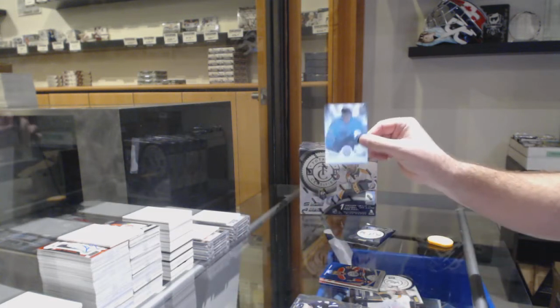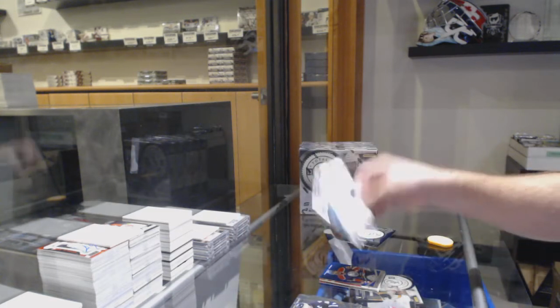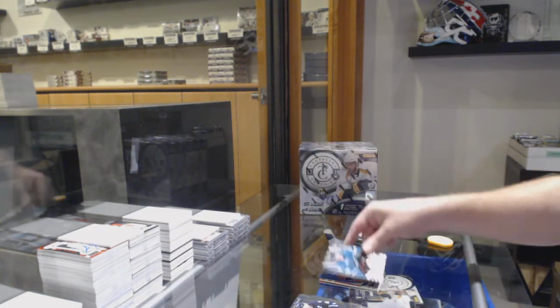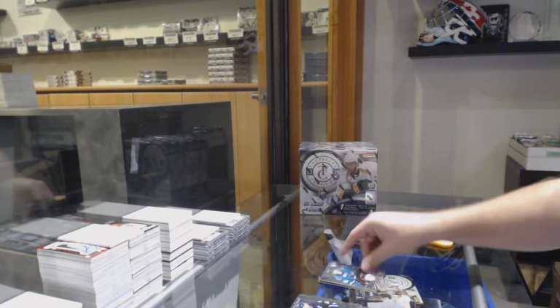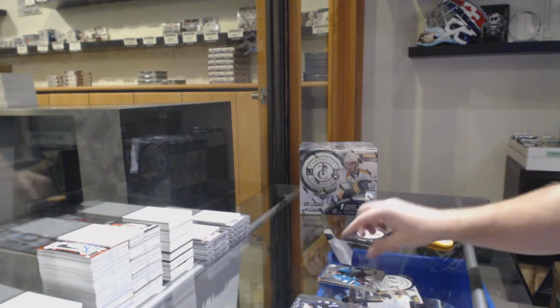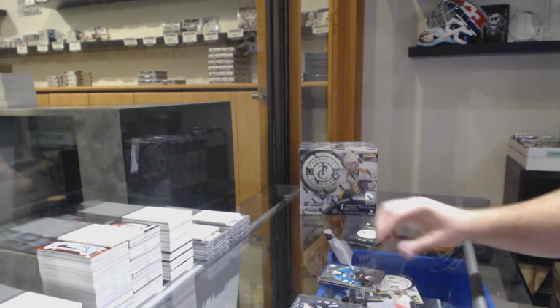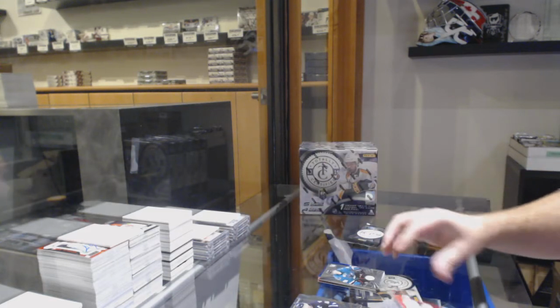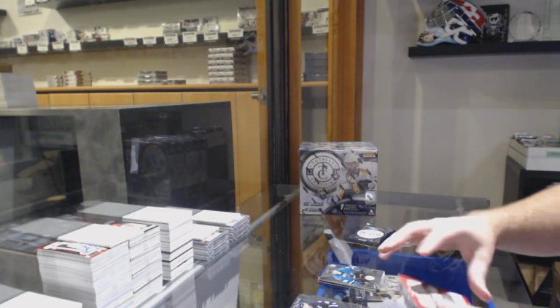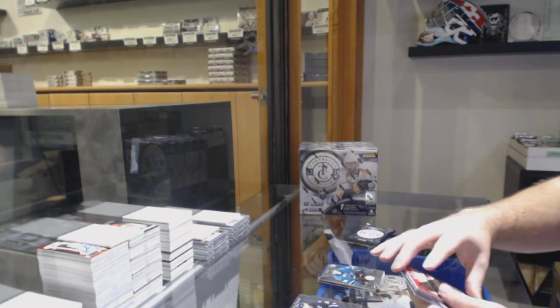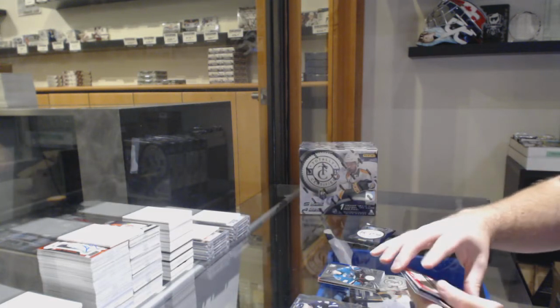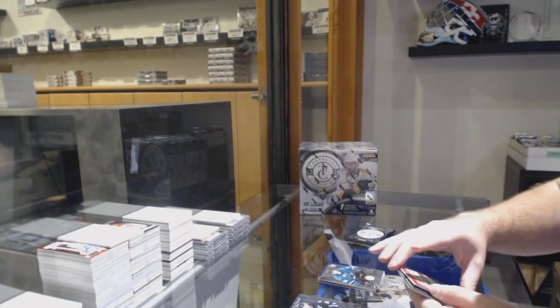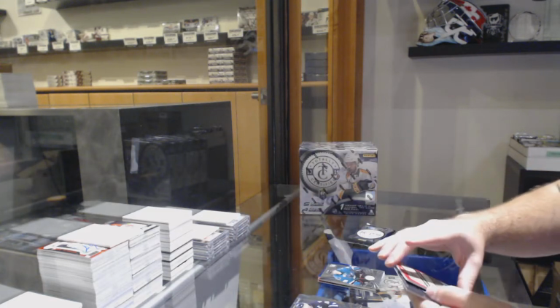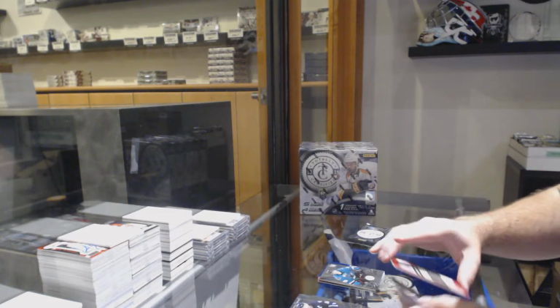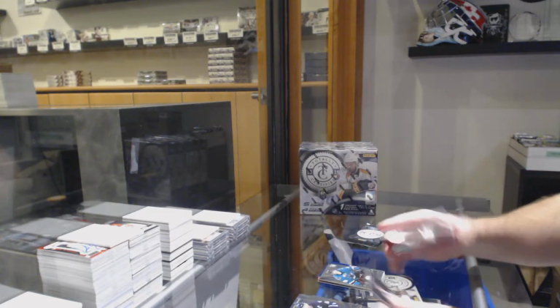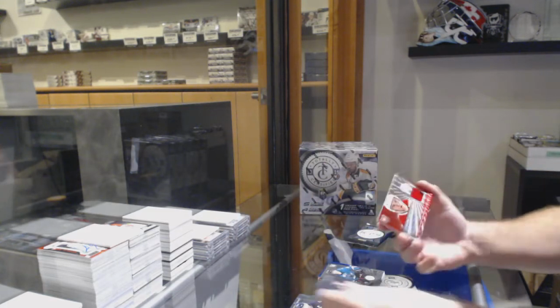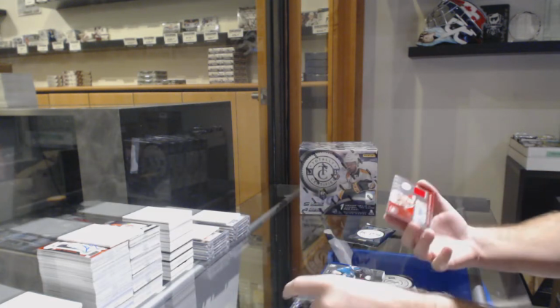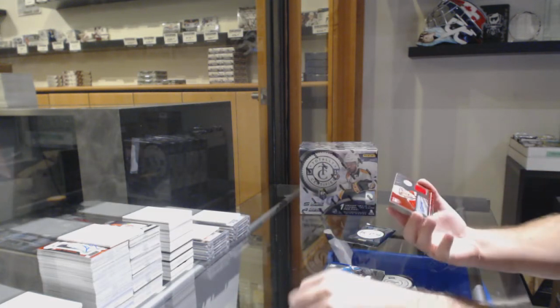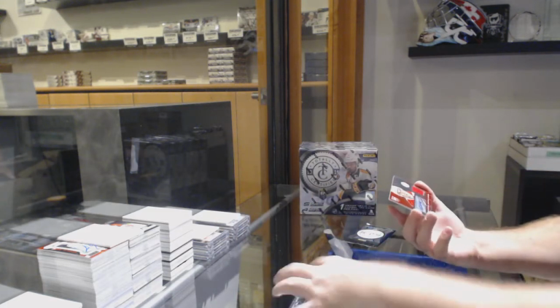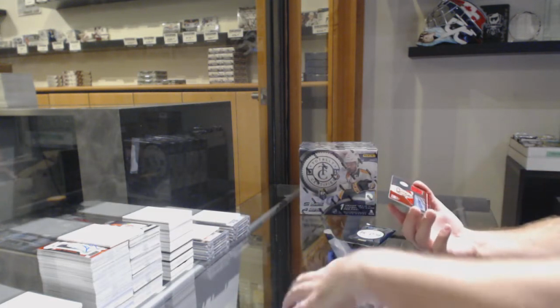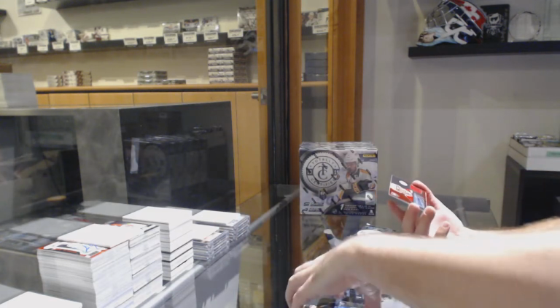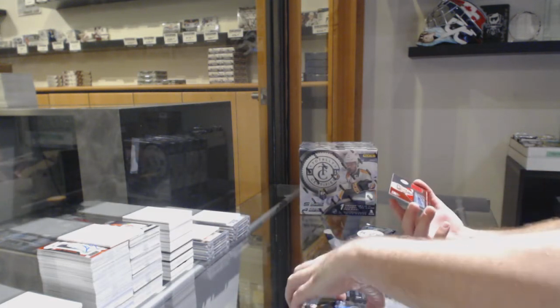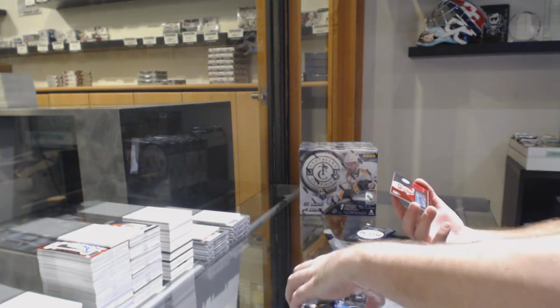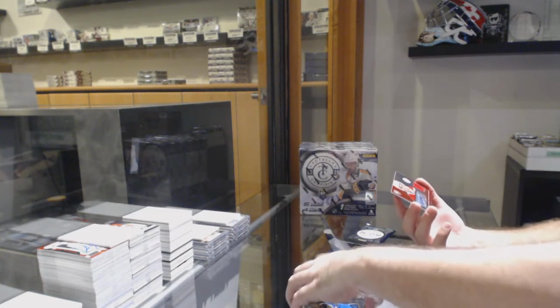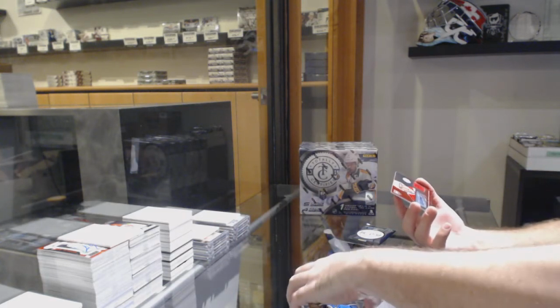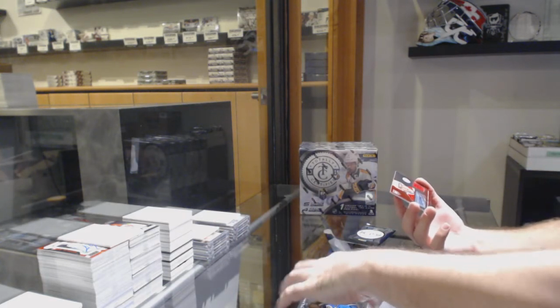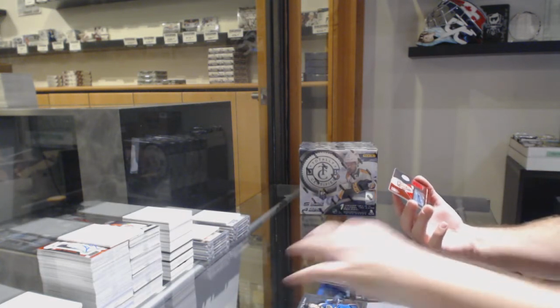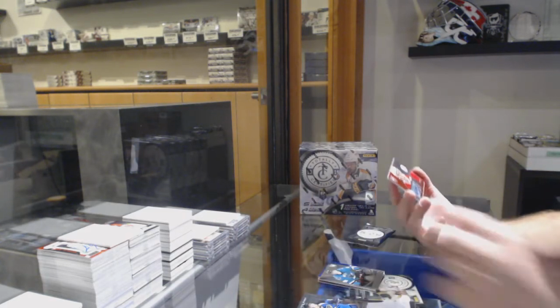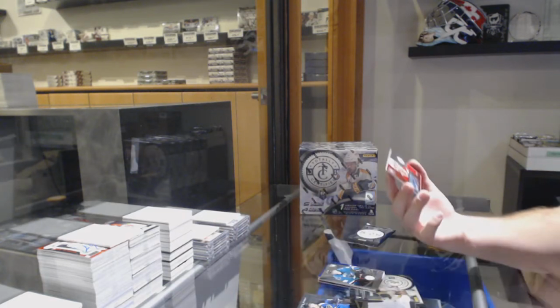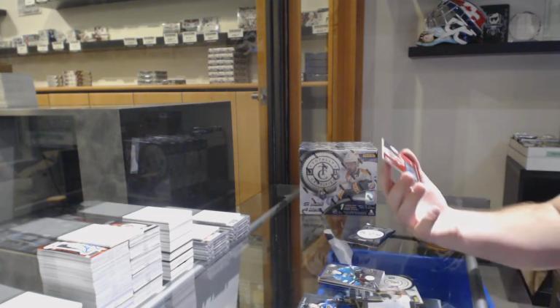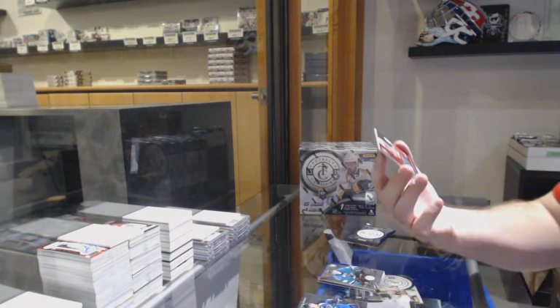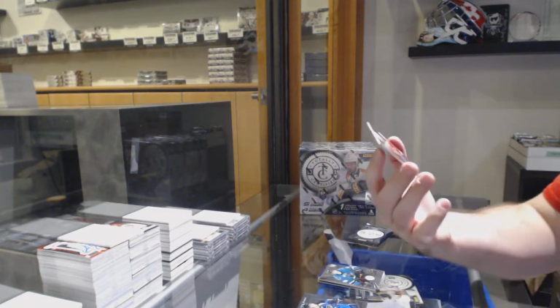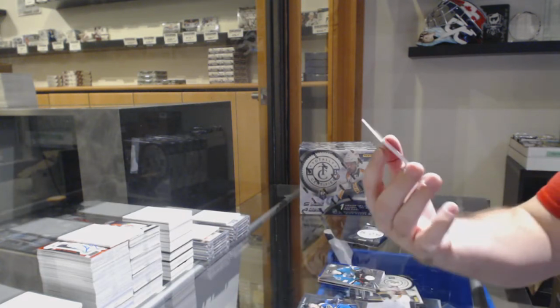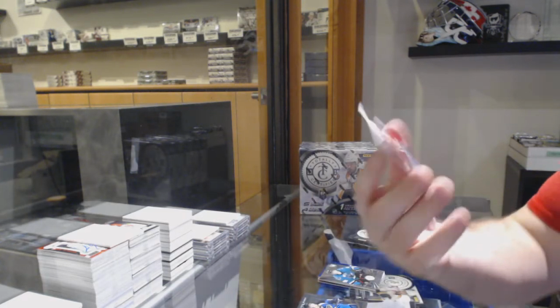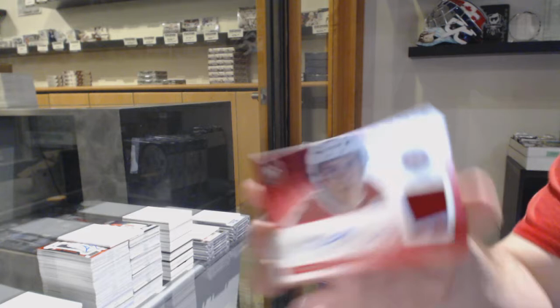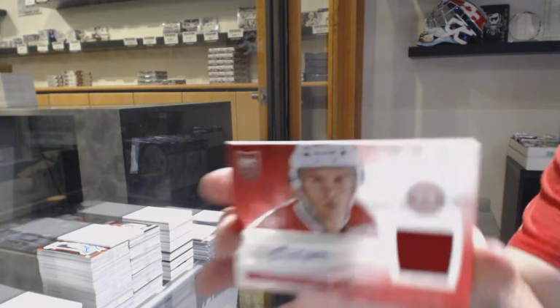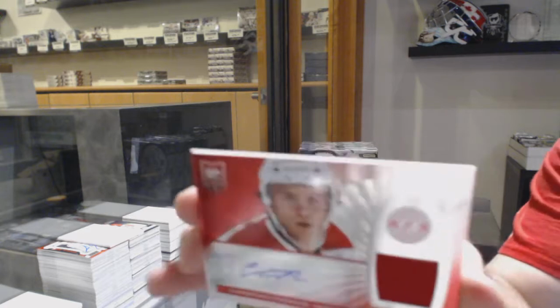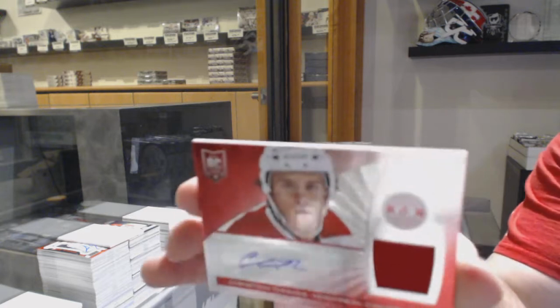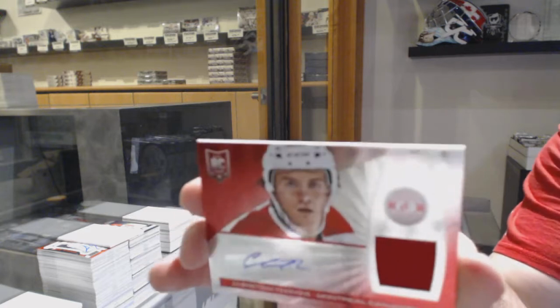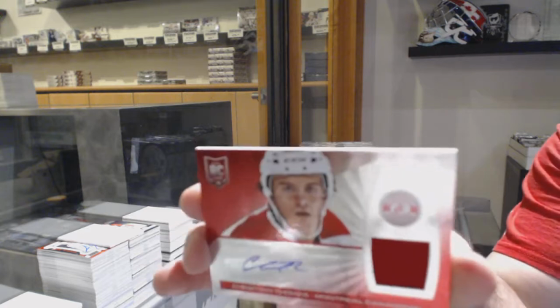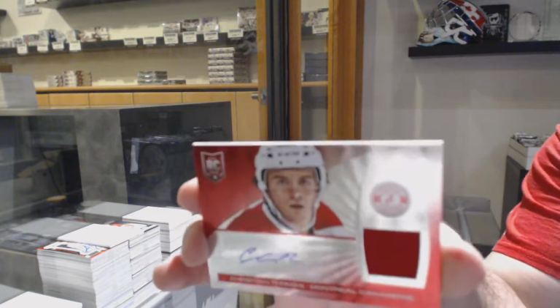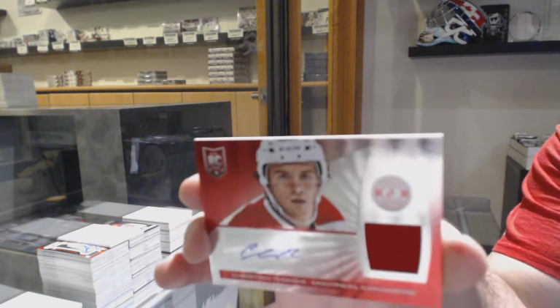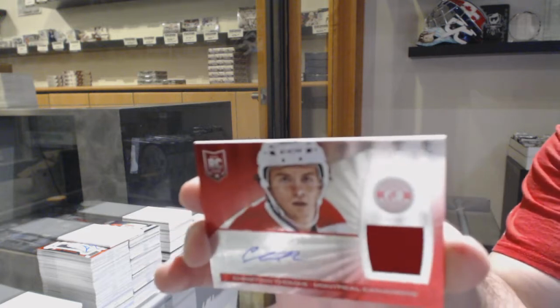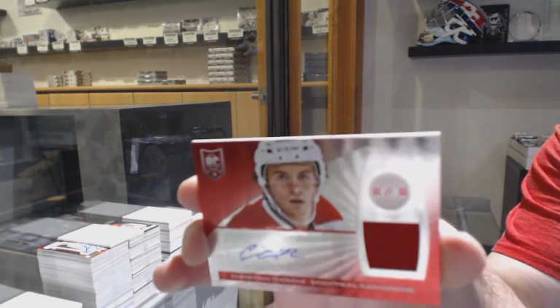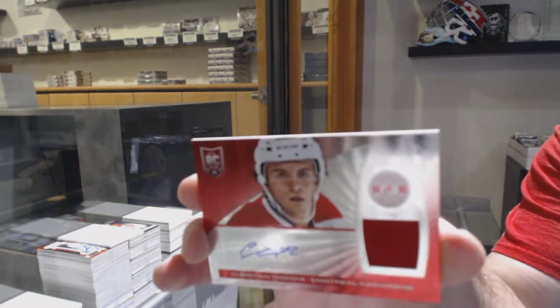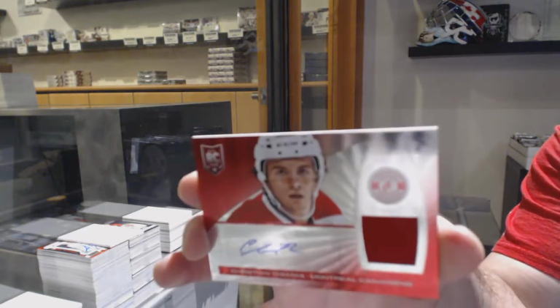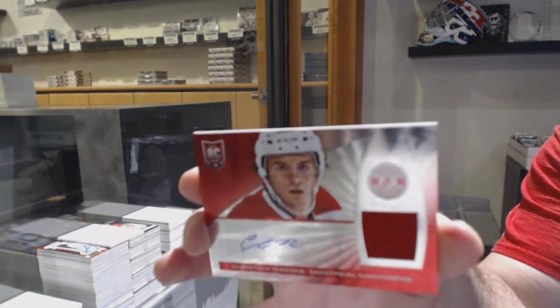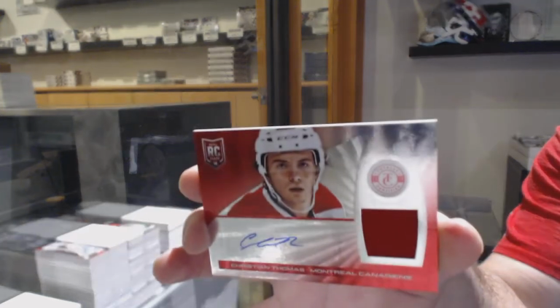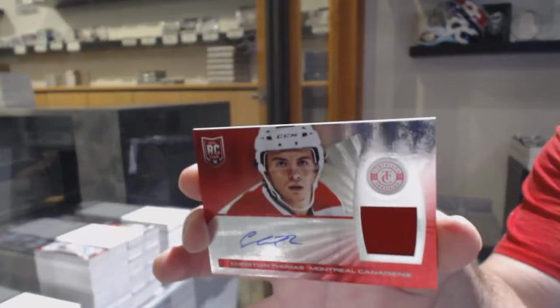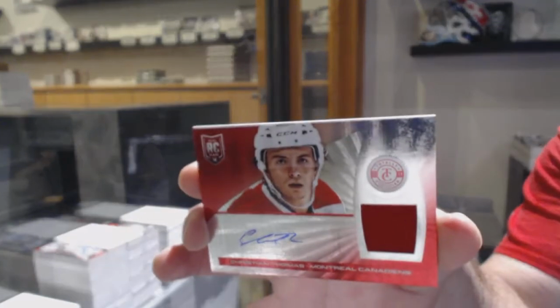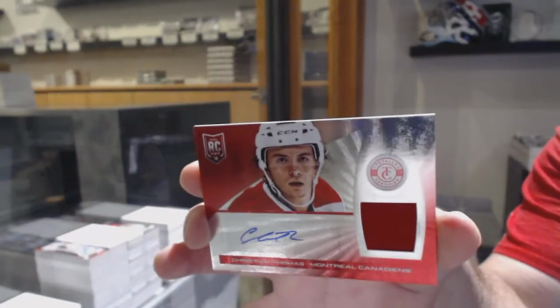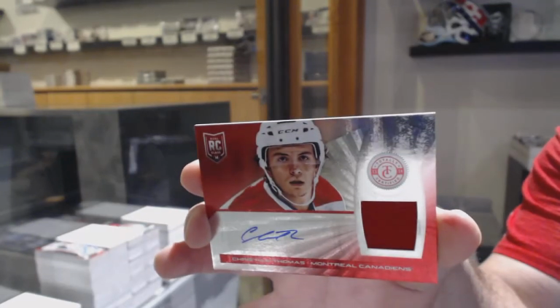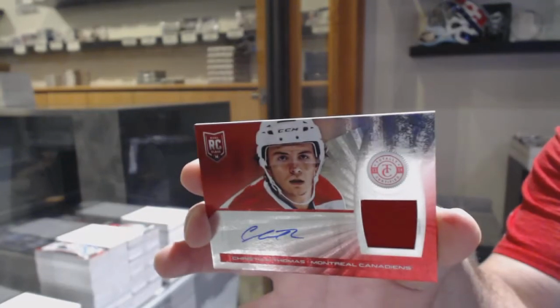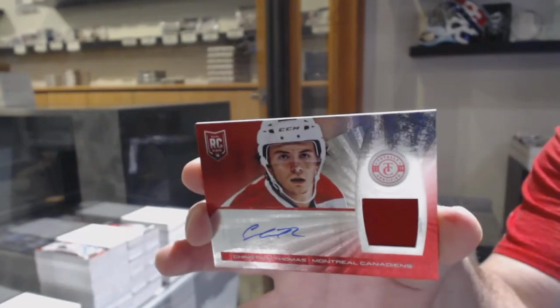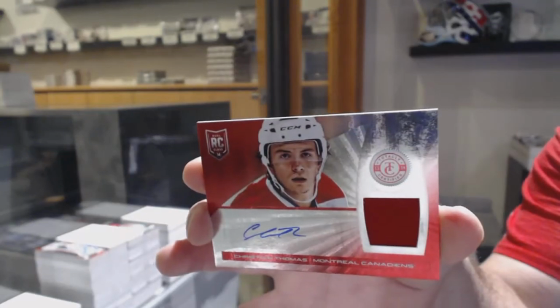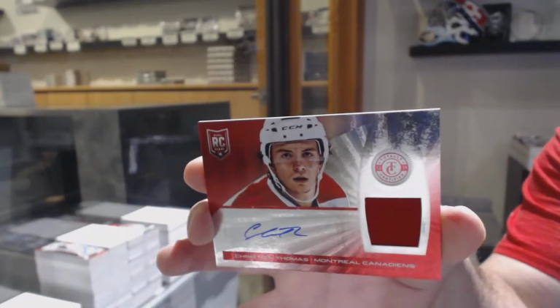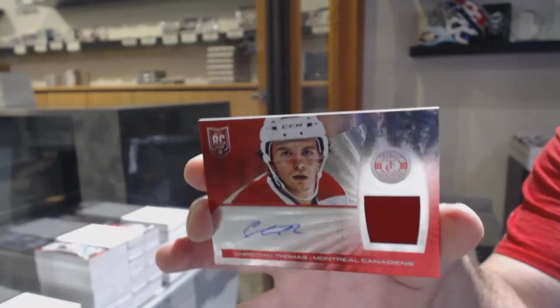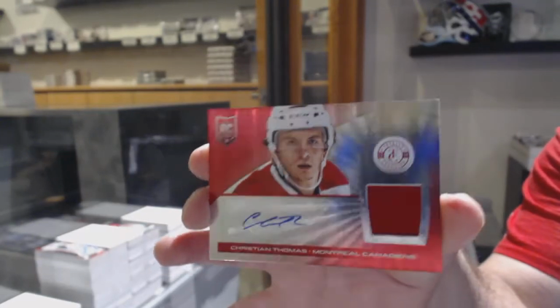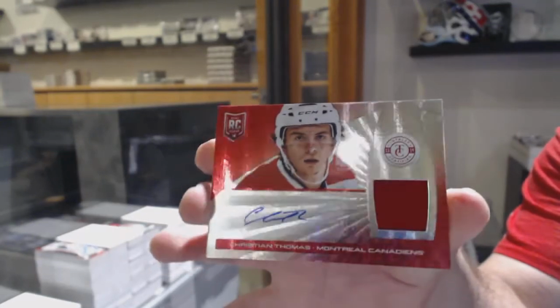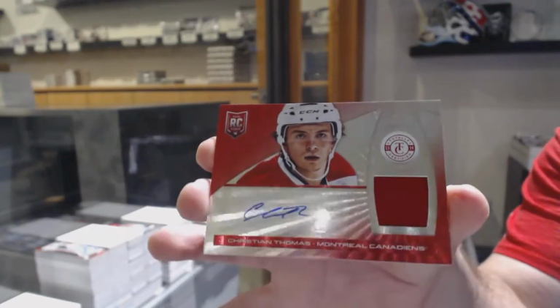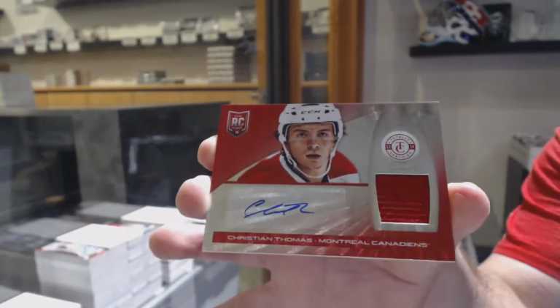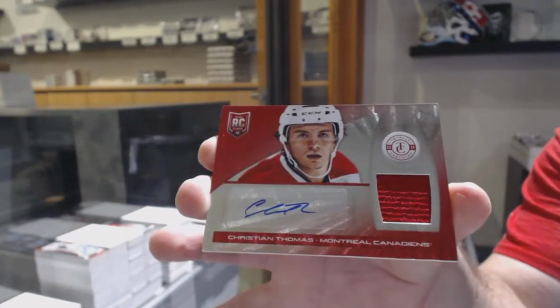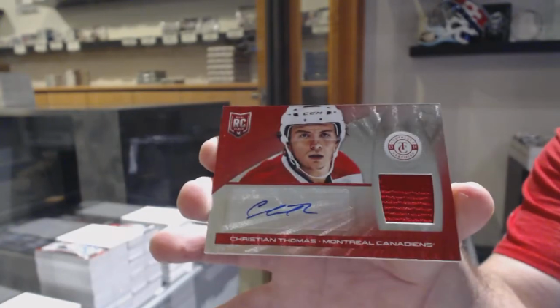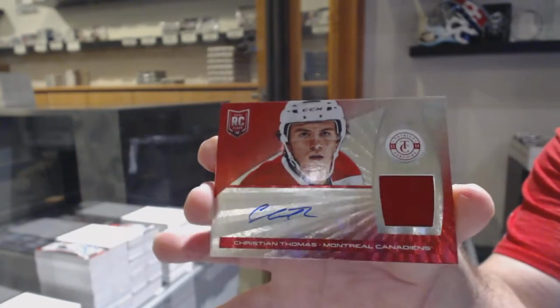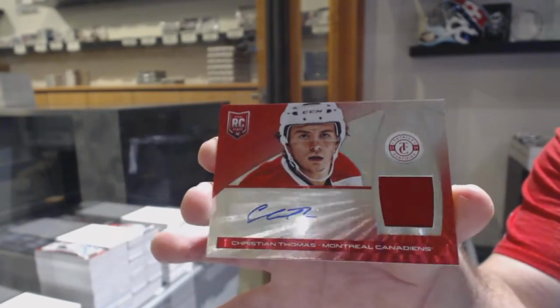Hurdle for the Sharks. And number 50, mirror red rookie jersey auto of Christian Thomas, numbered to 50.